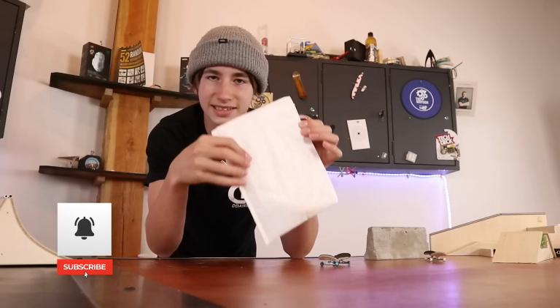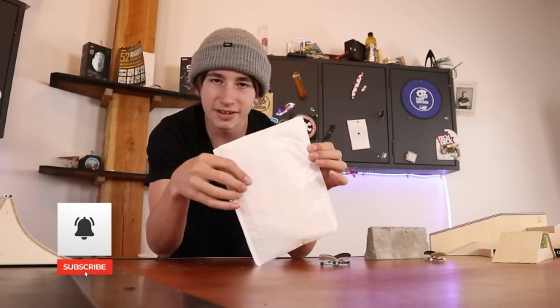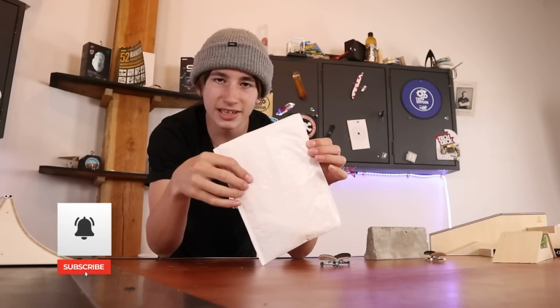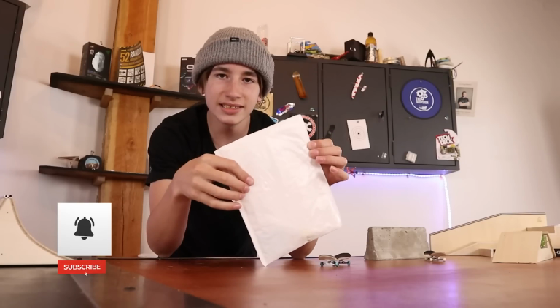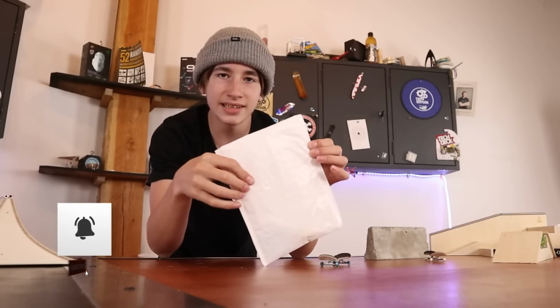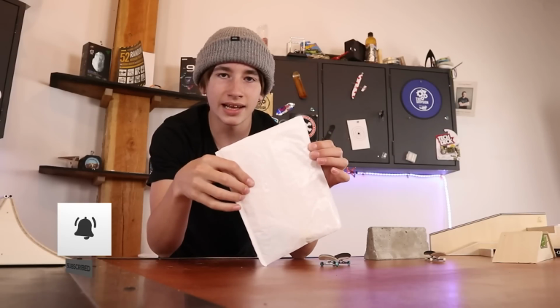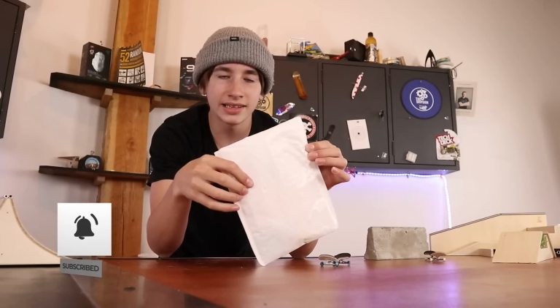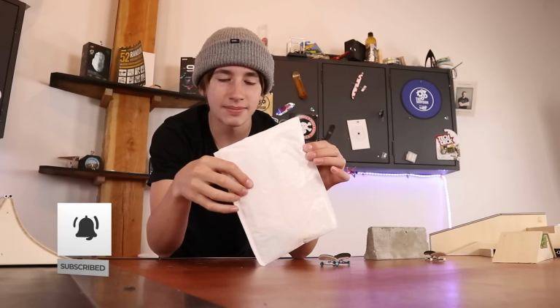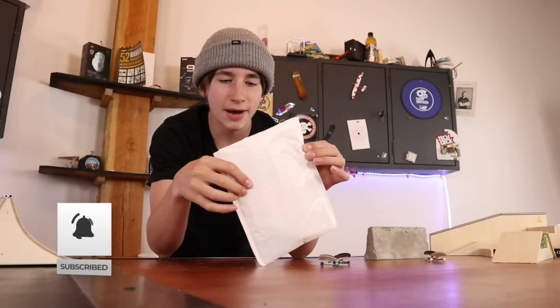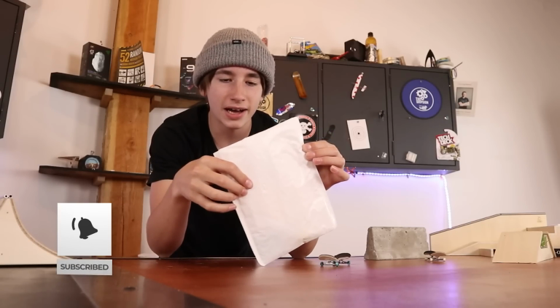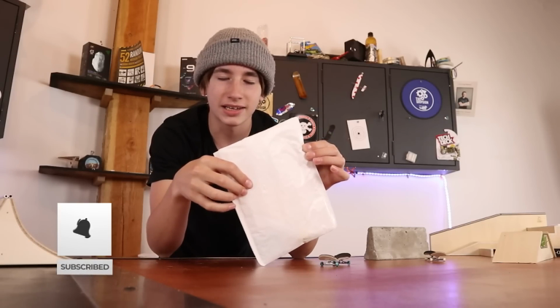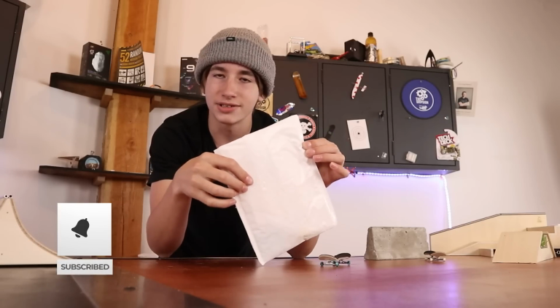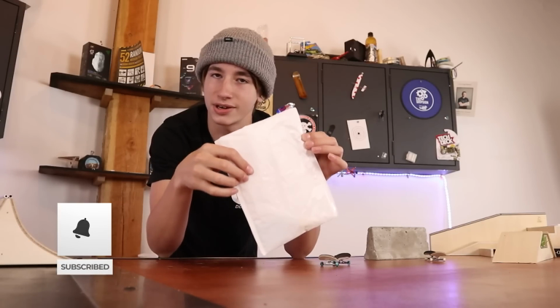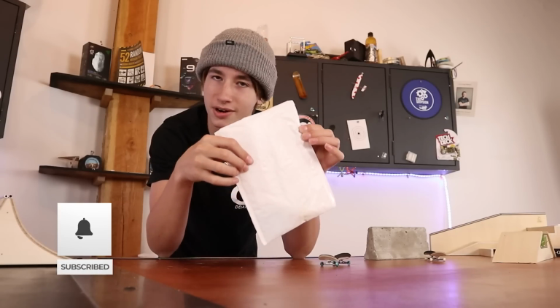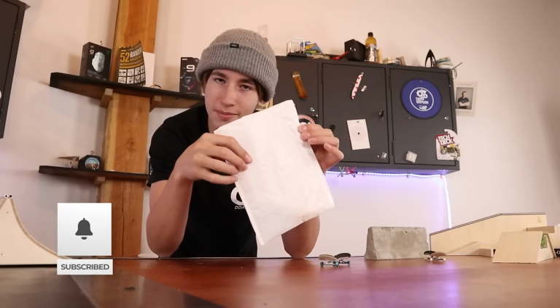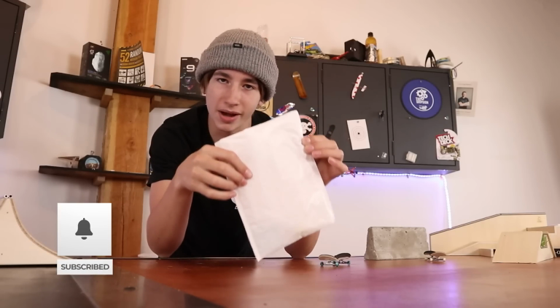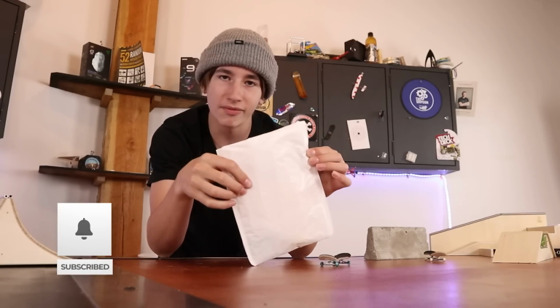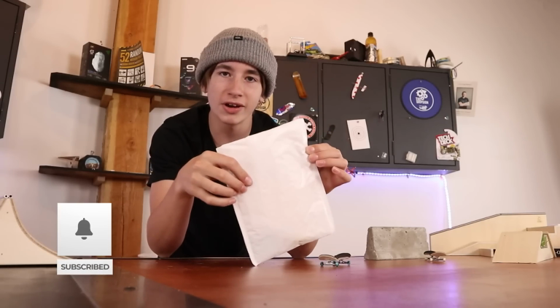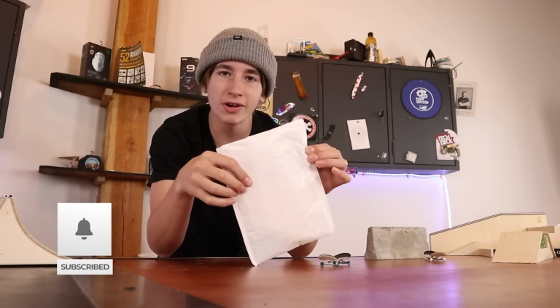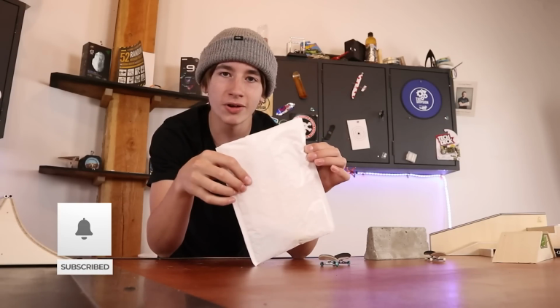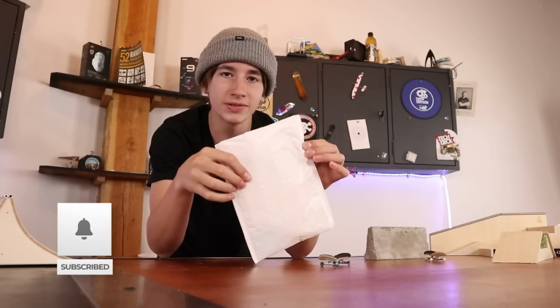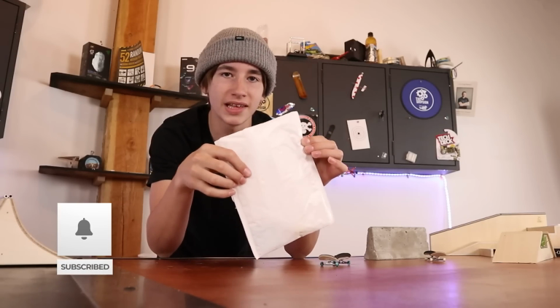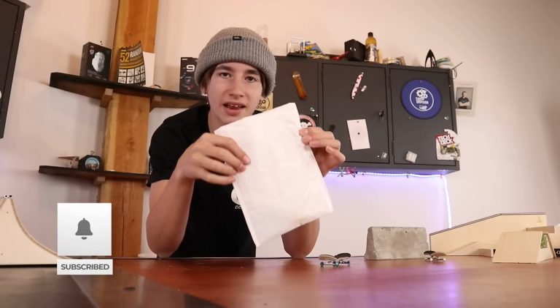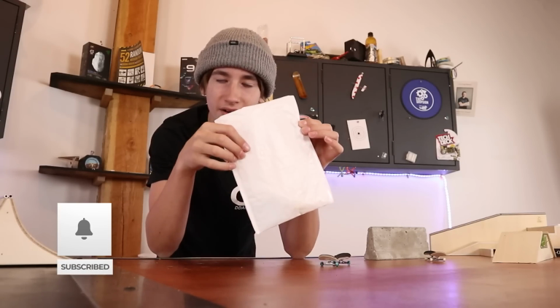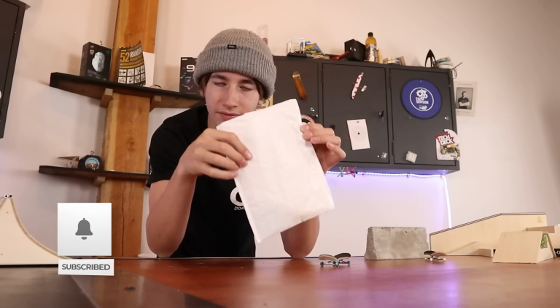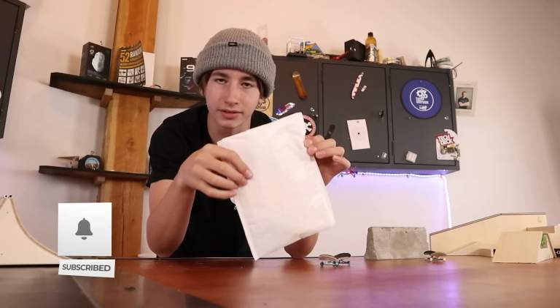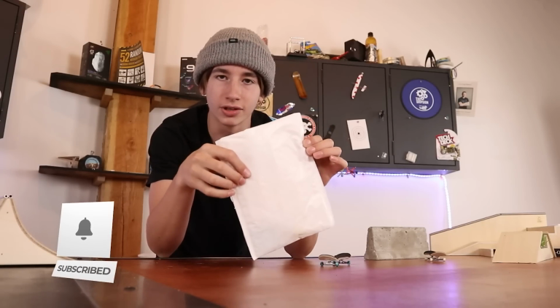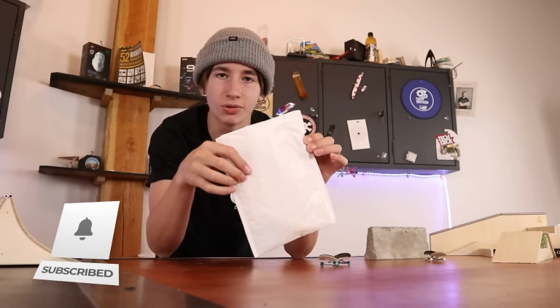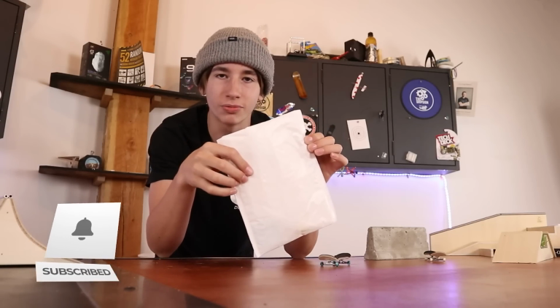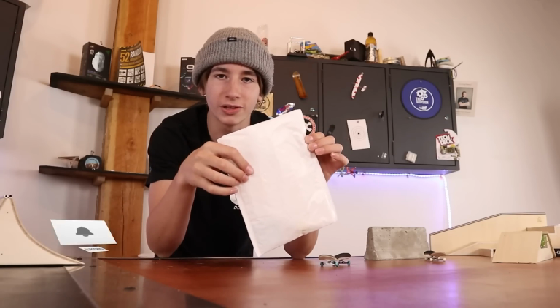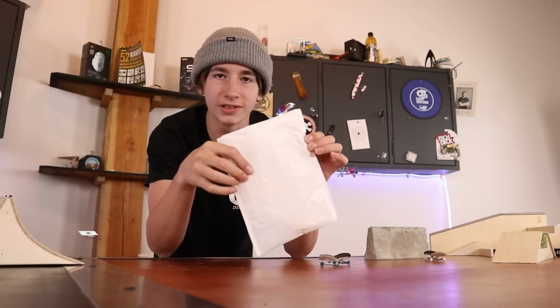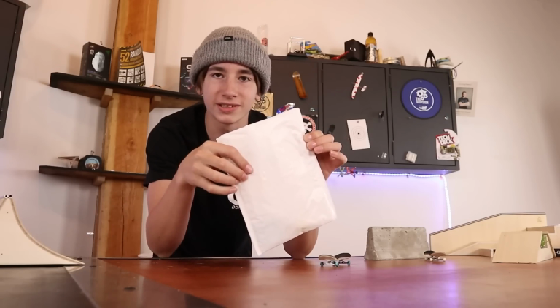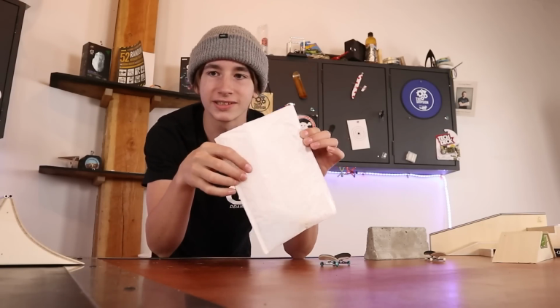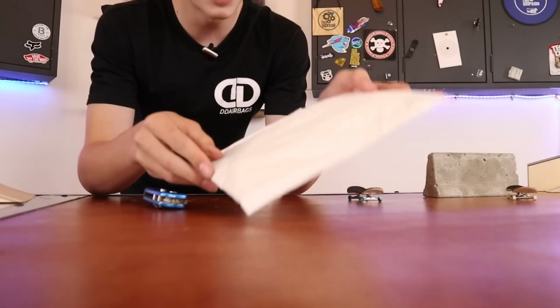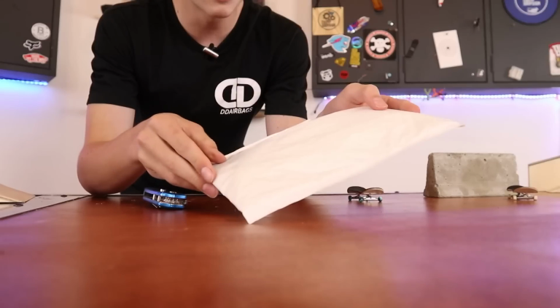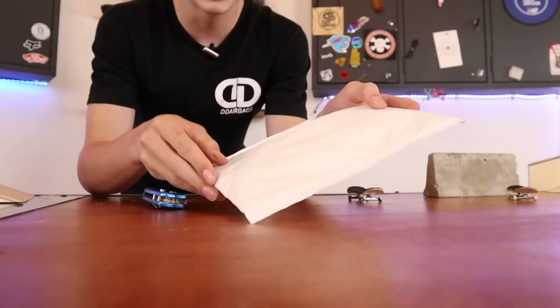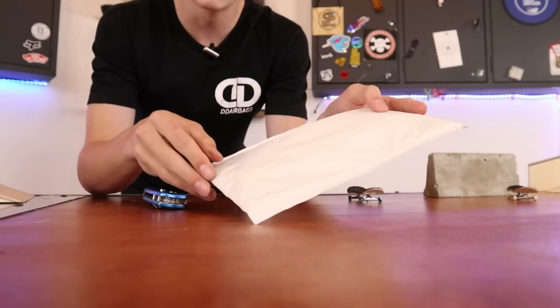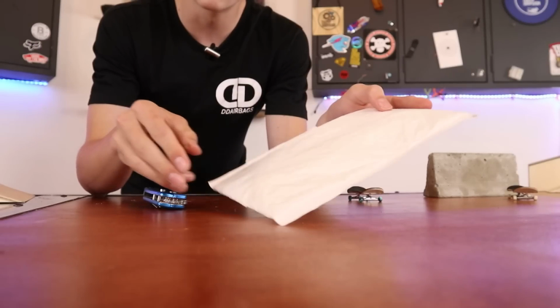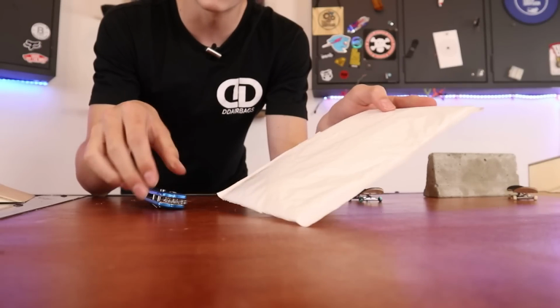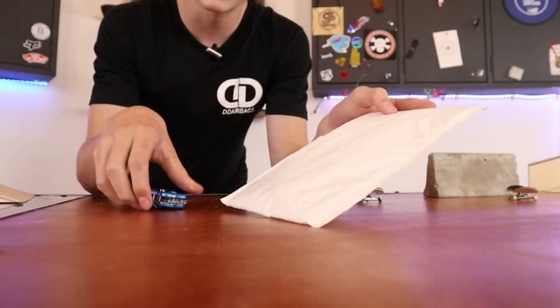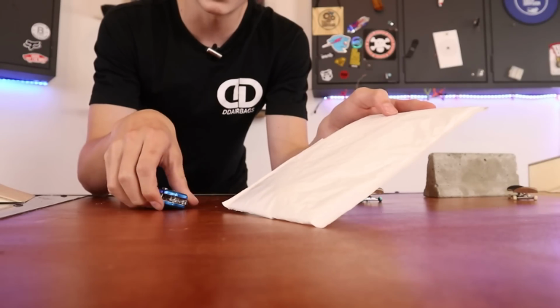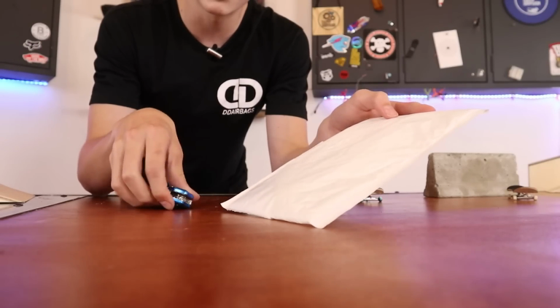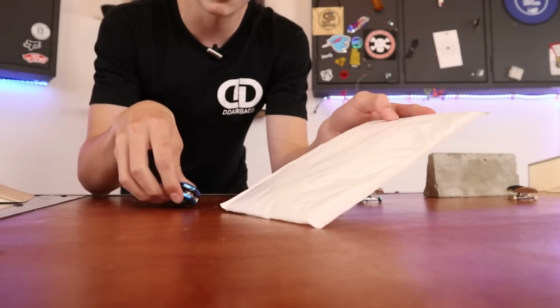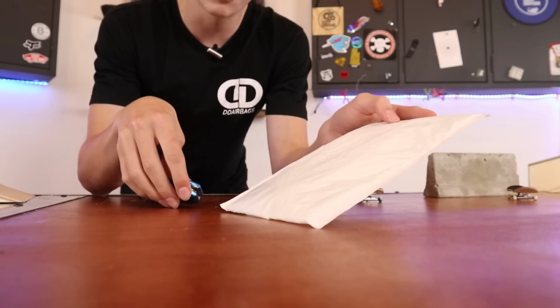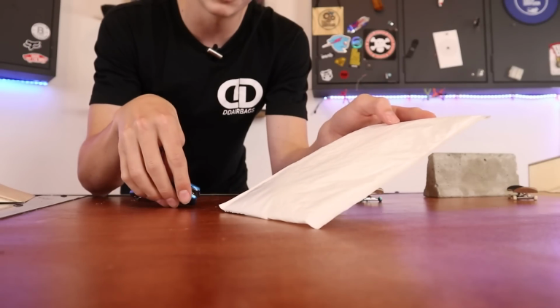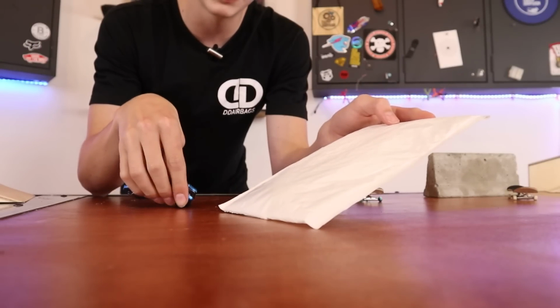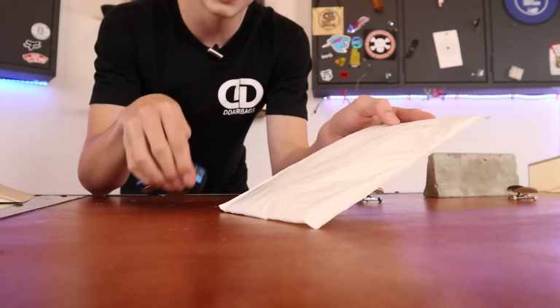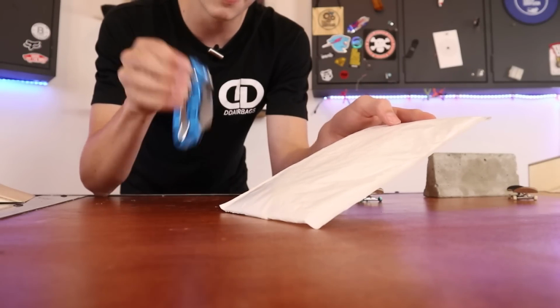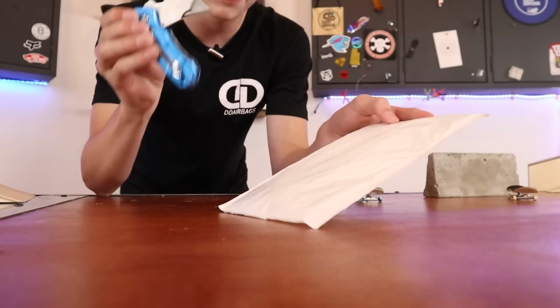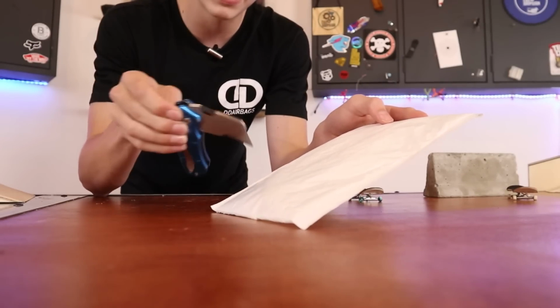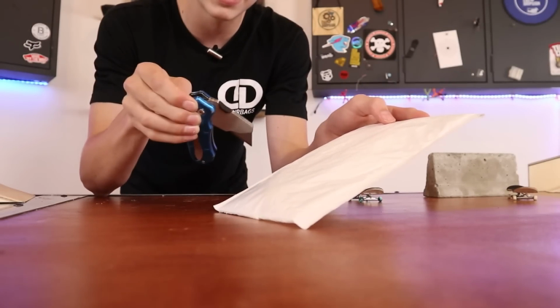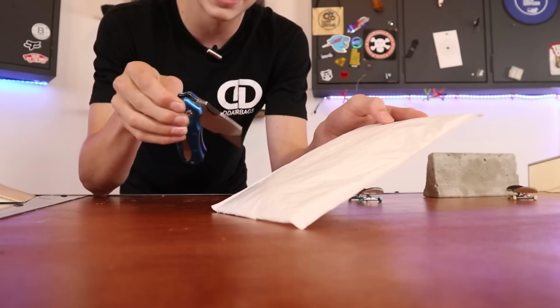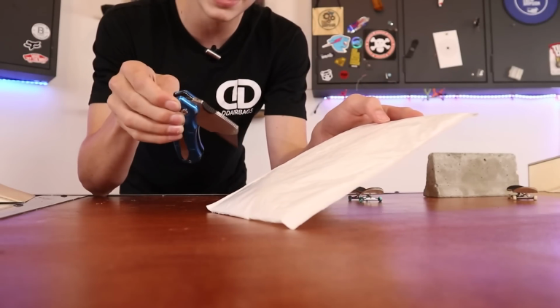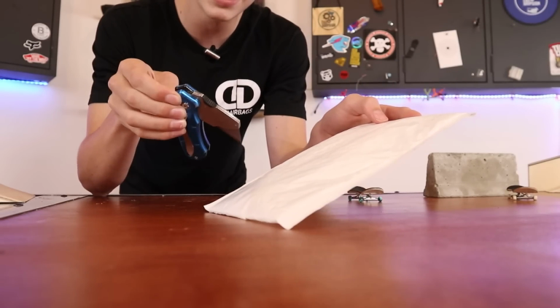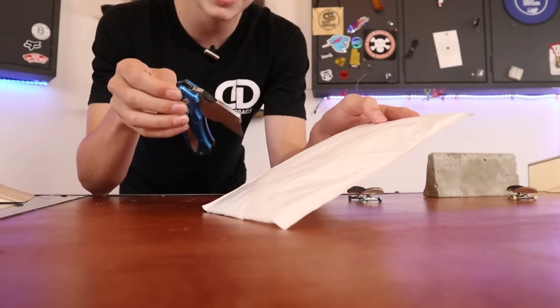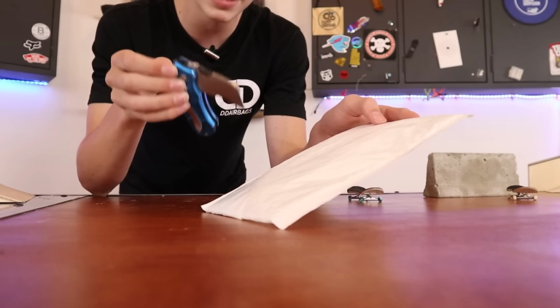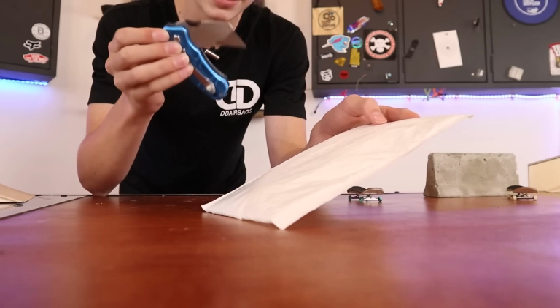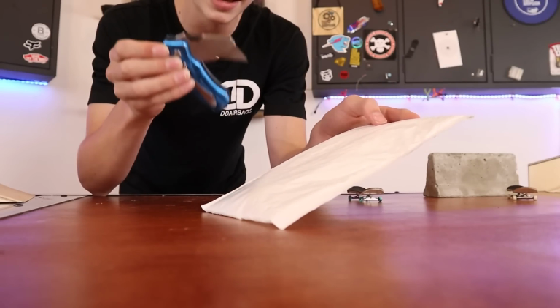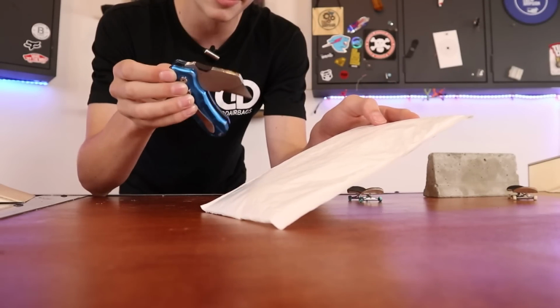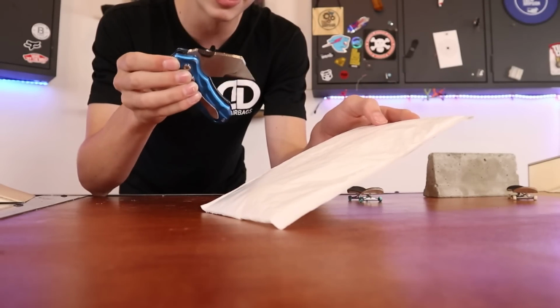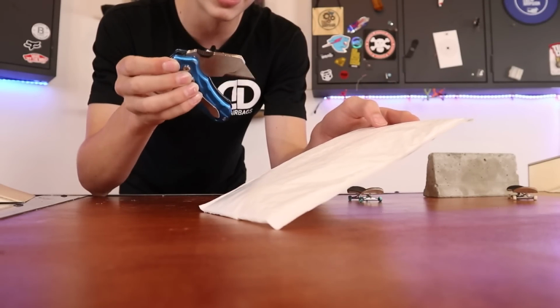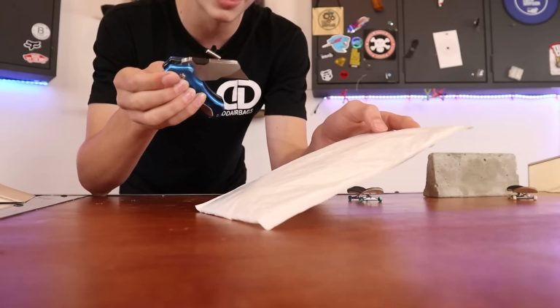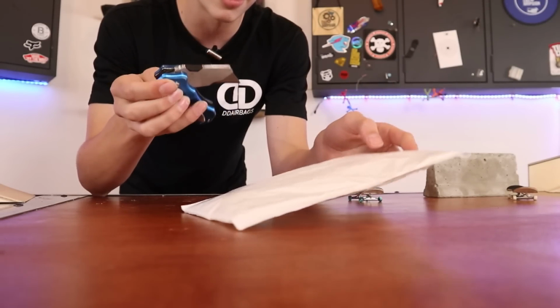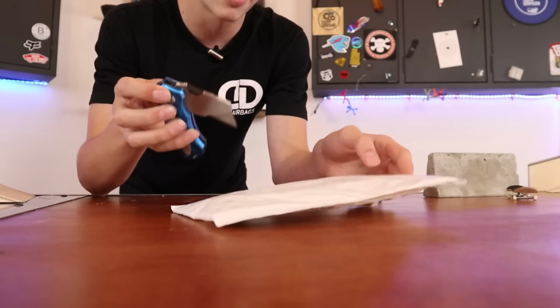So inside this package are my very own set of globe wheels. I'm super excited to open these up and see exactly how good they are.